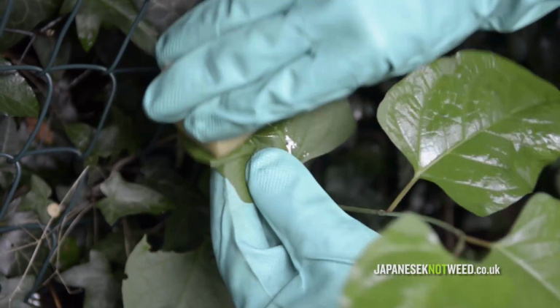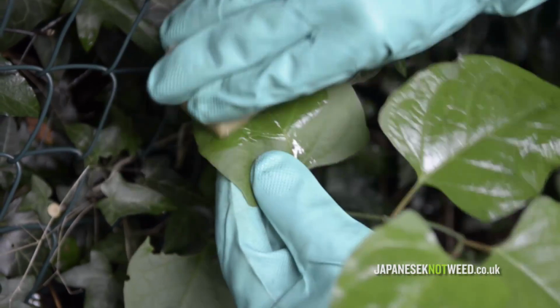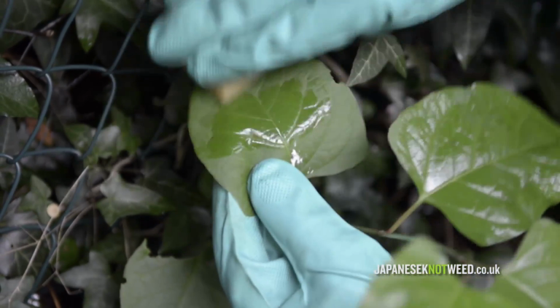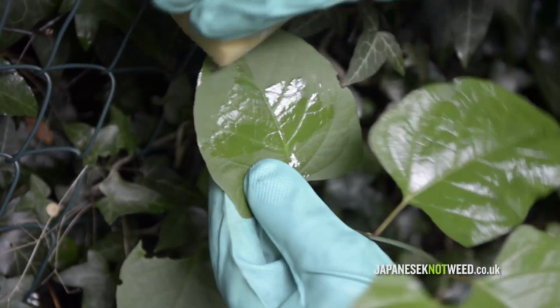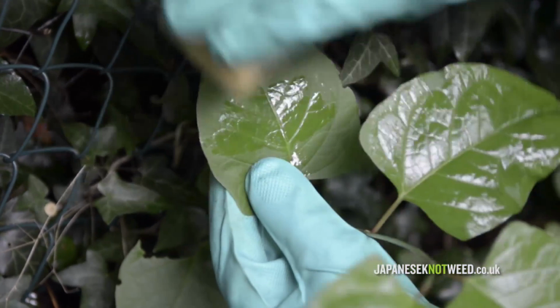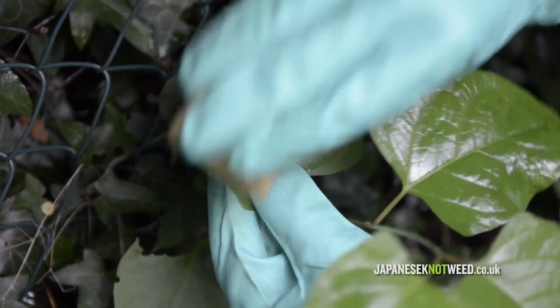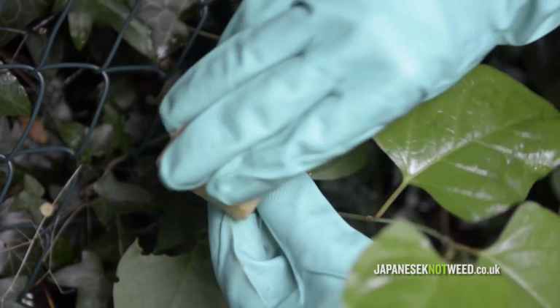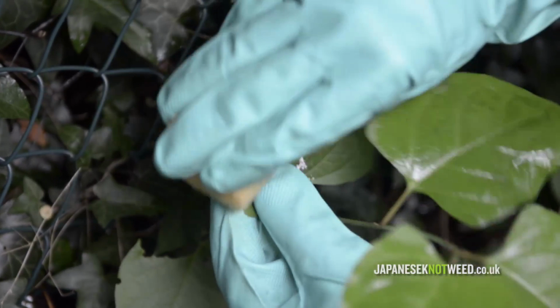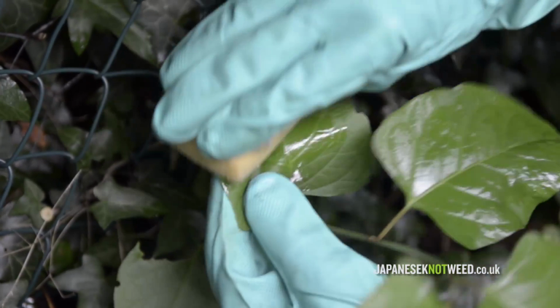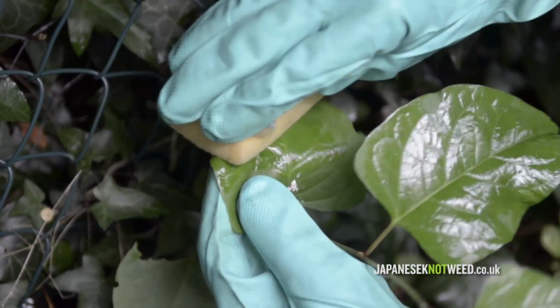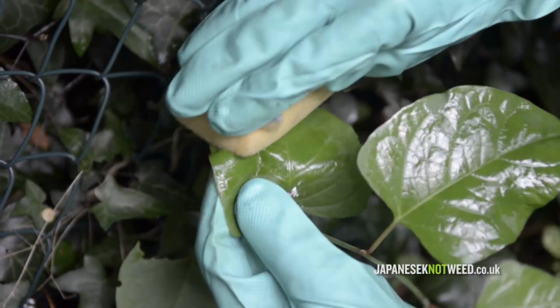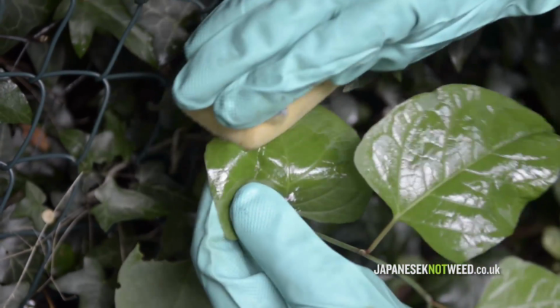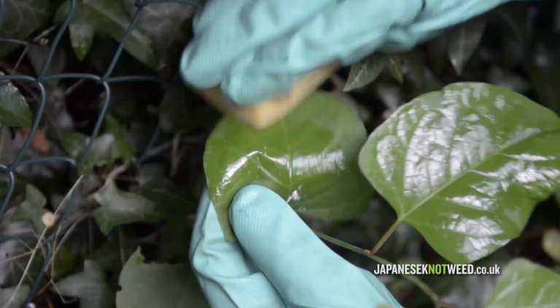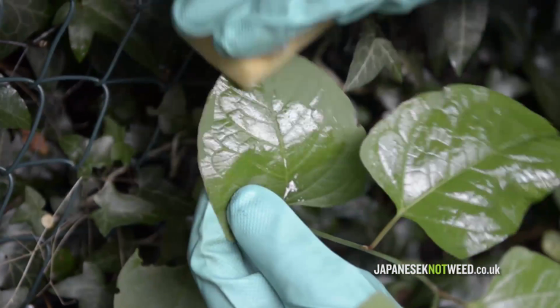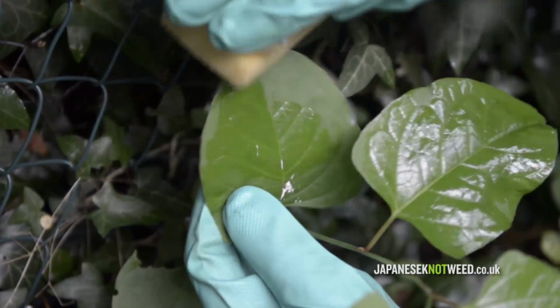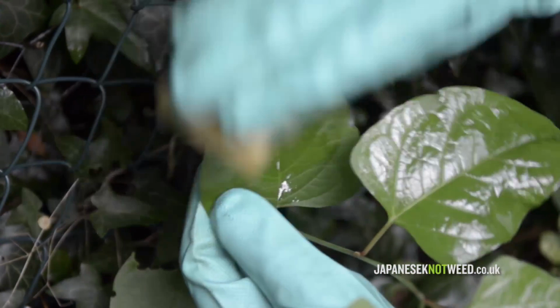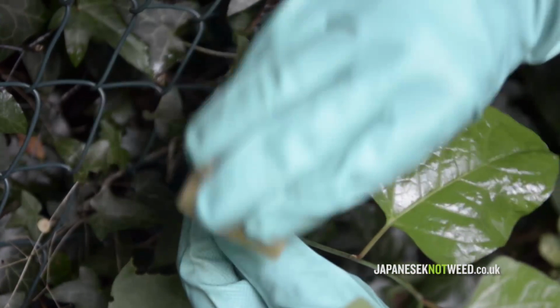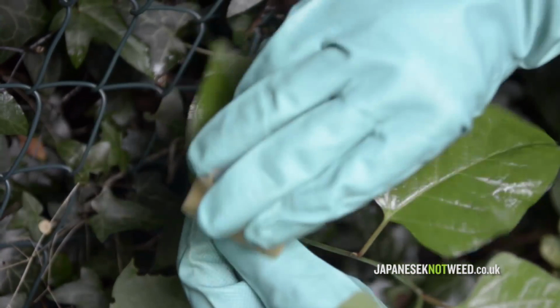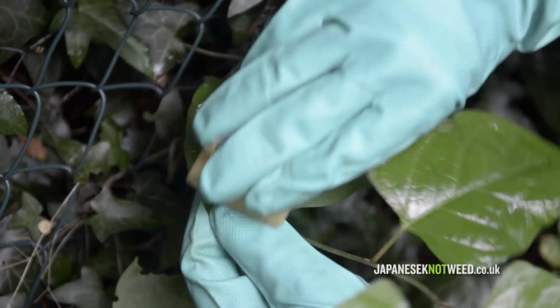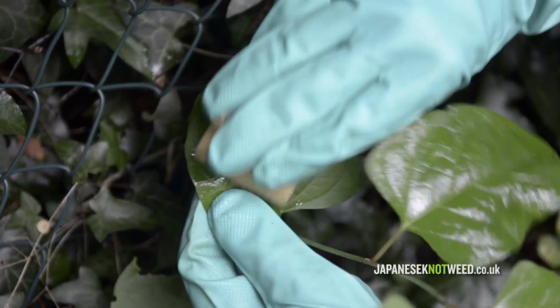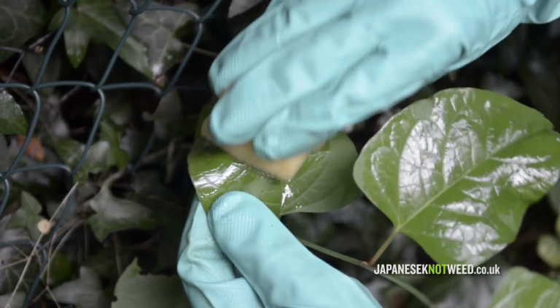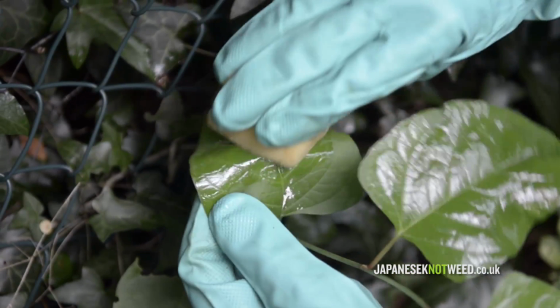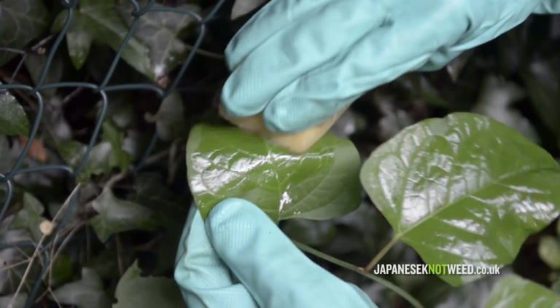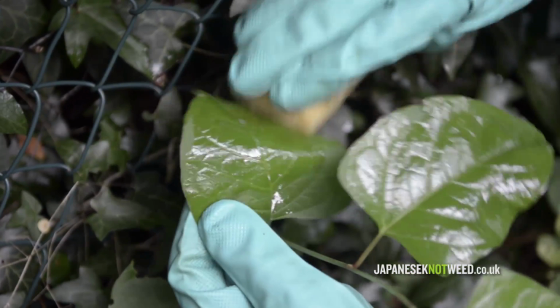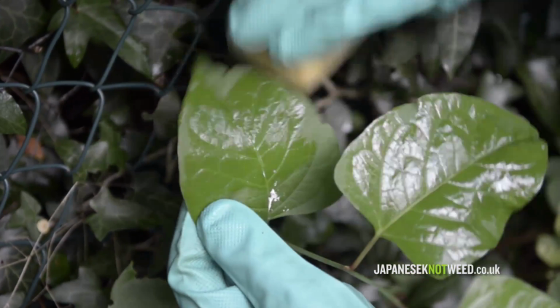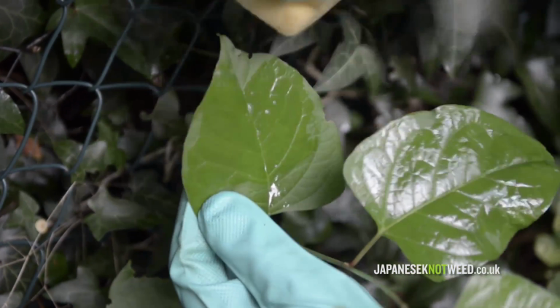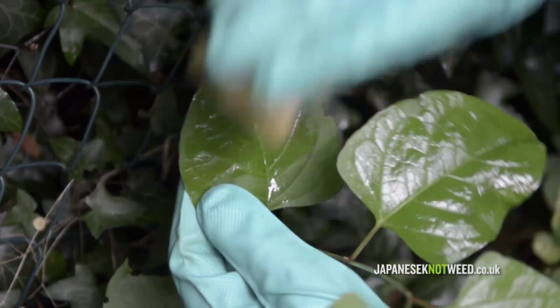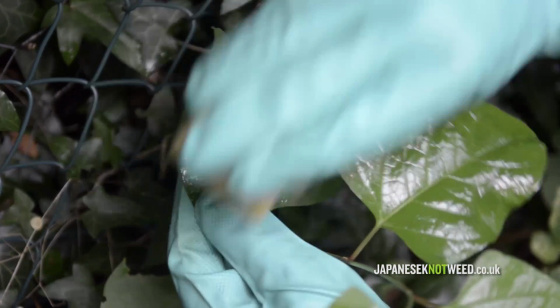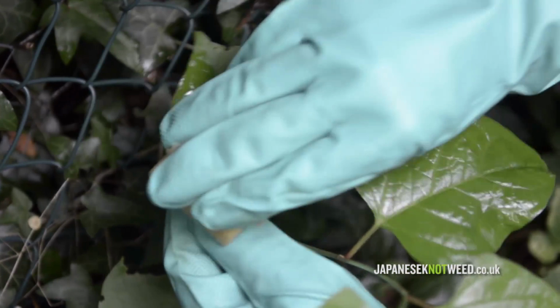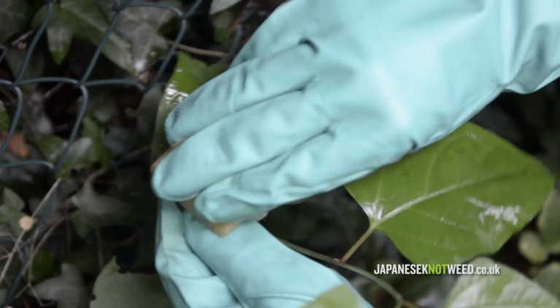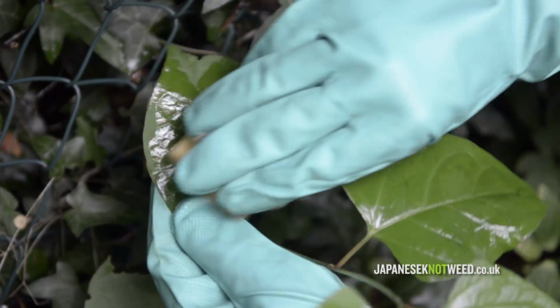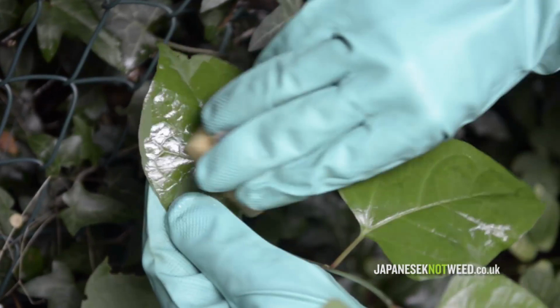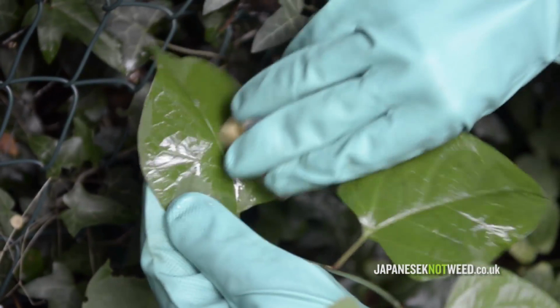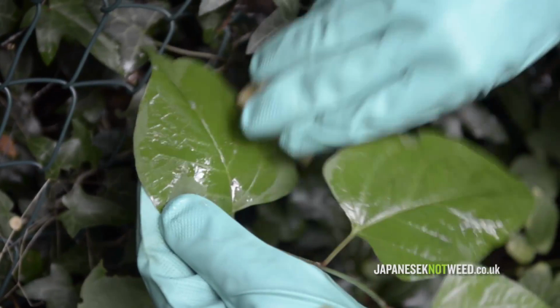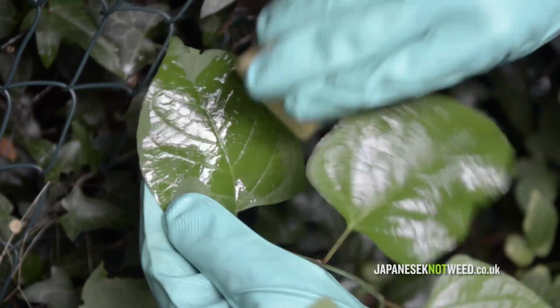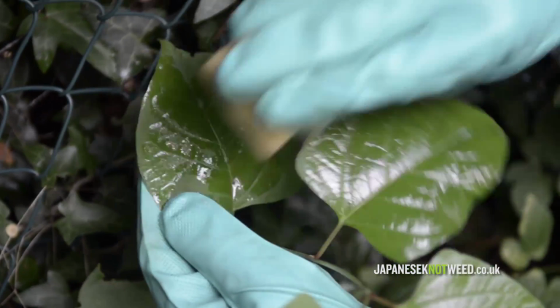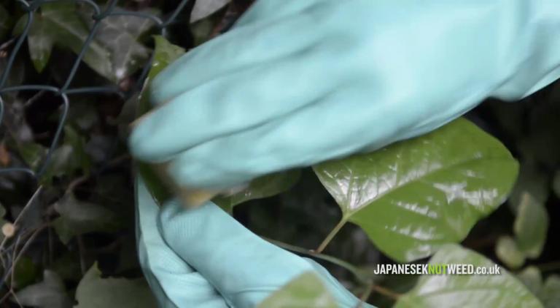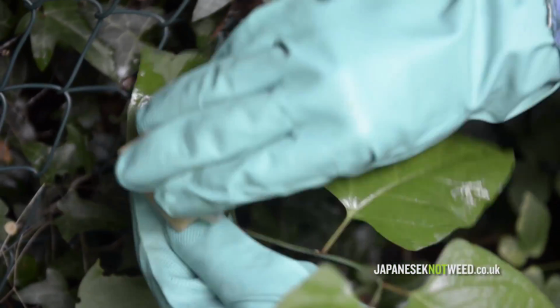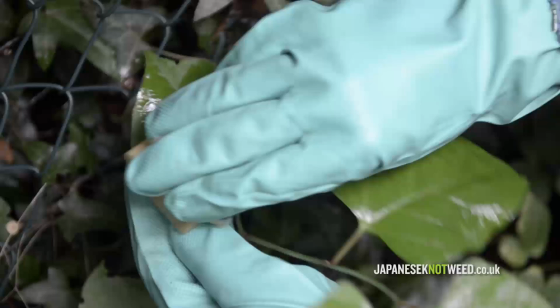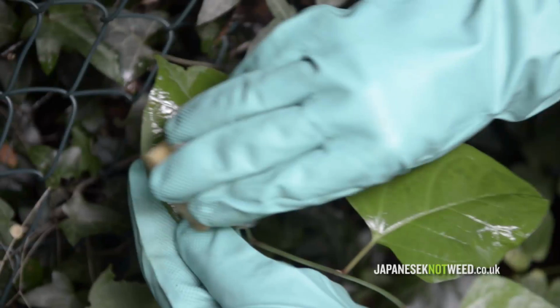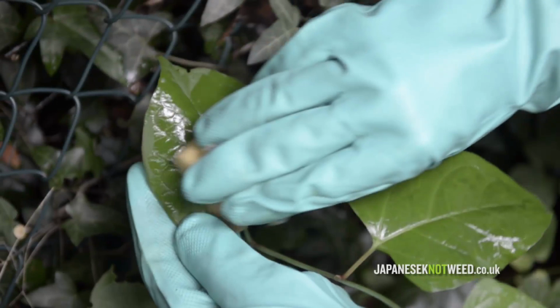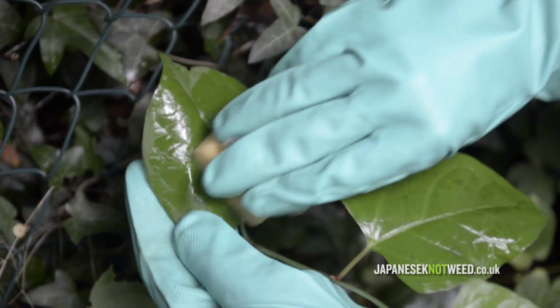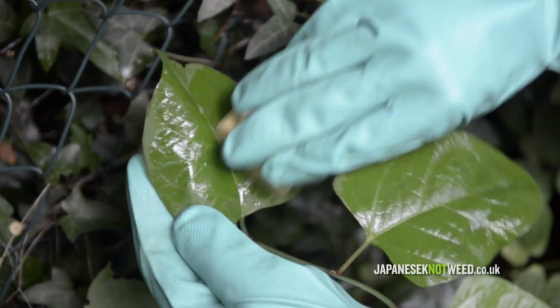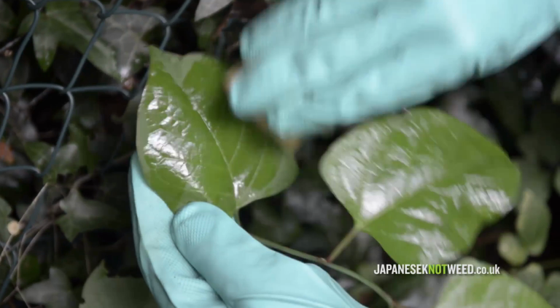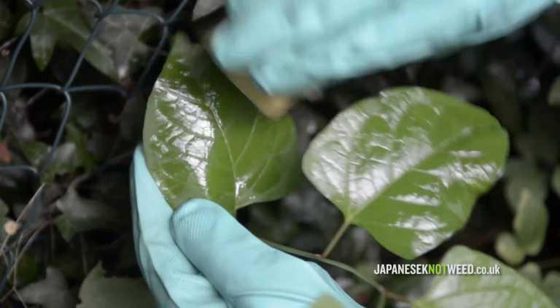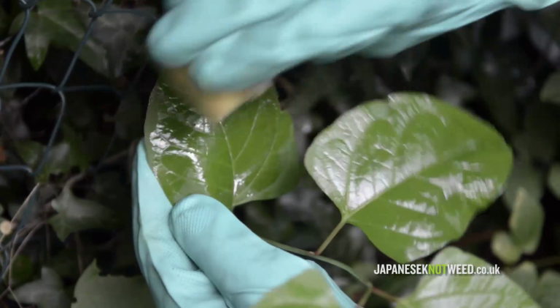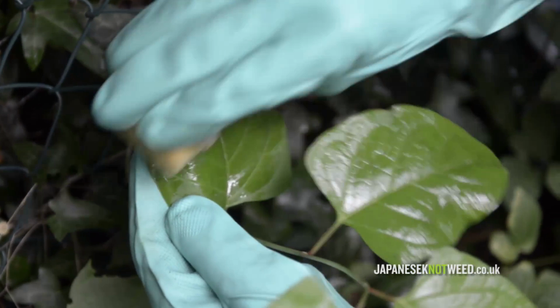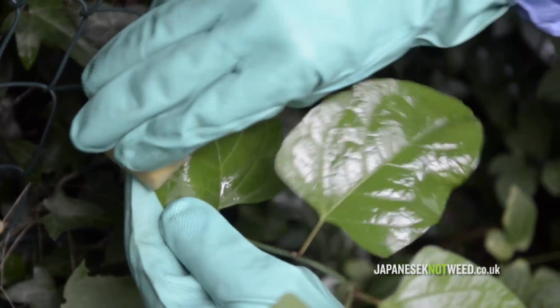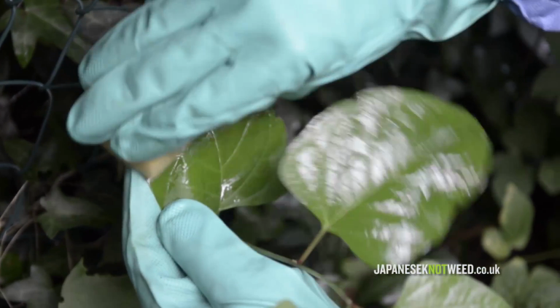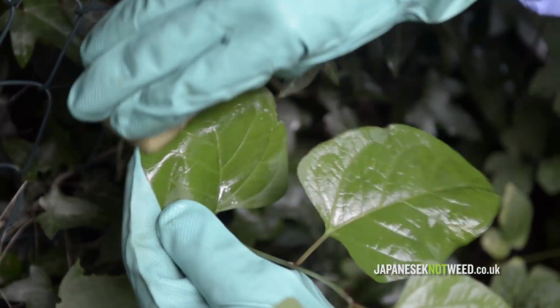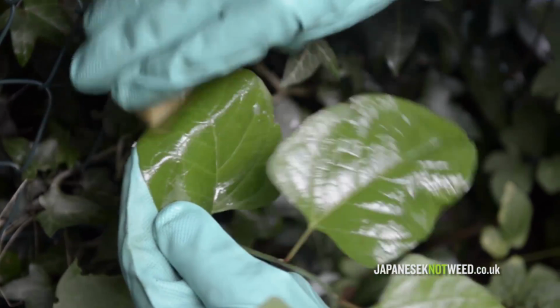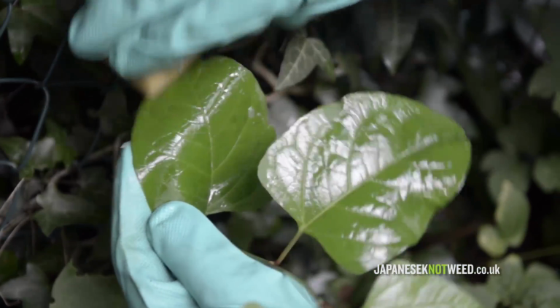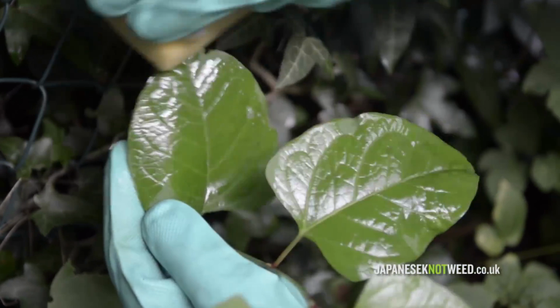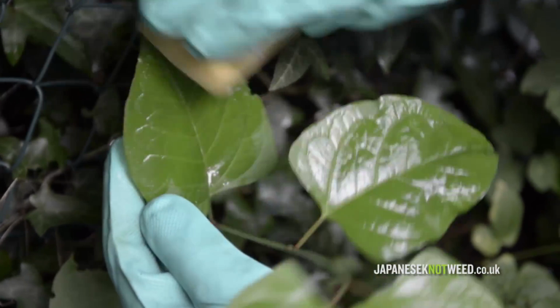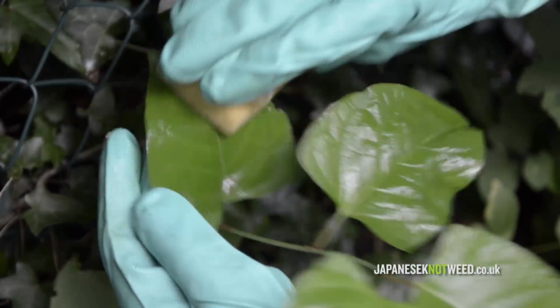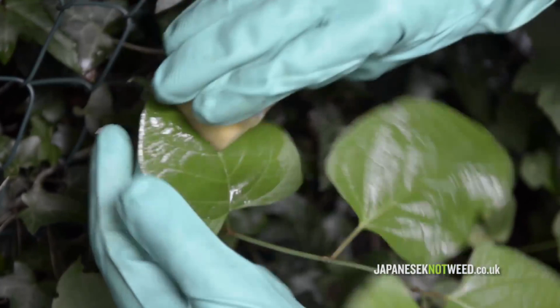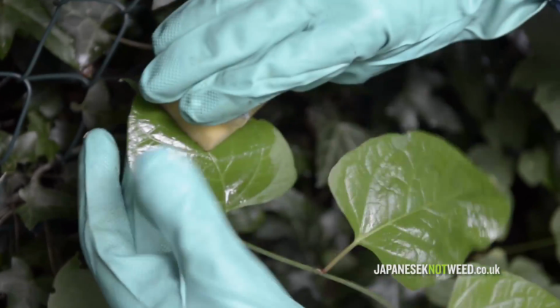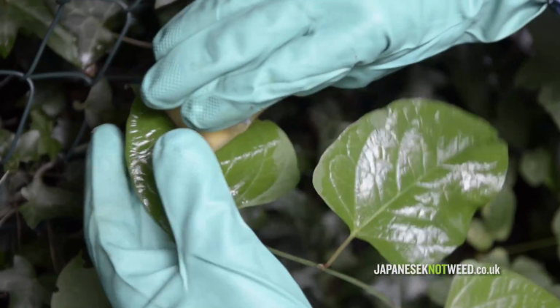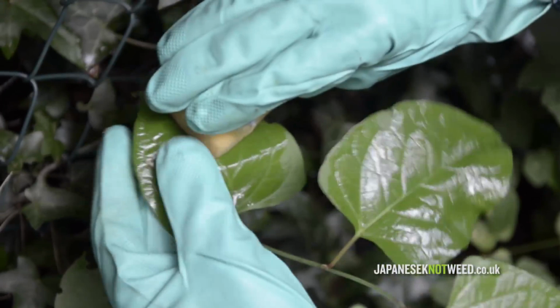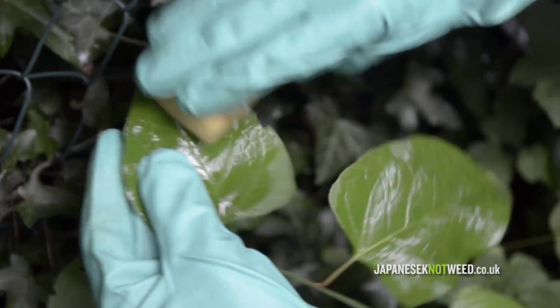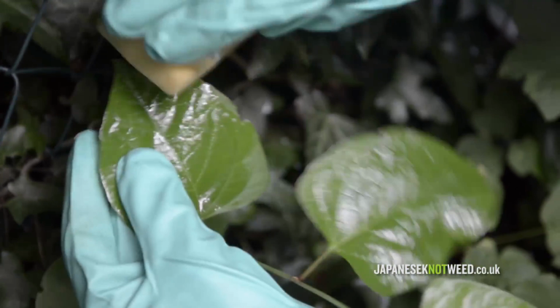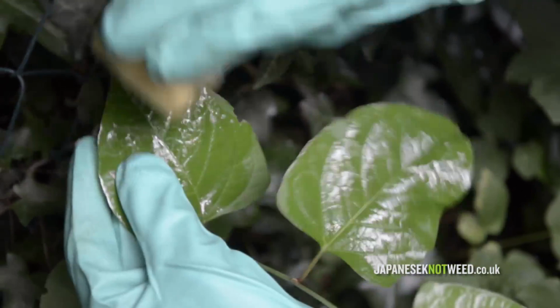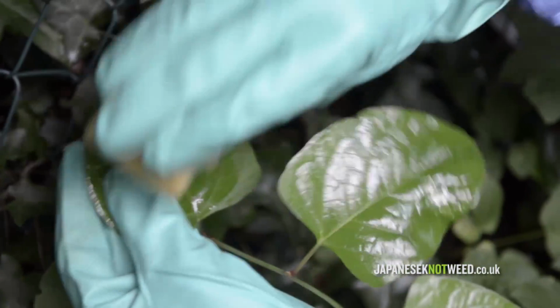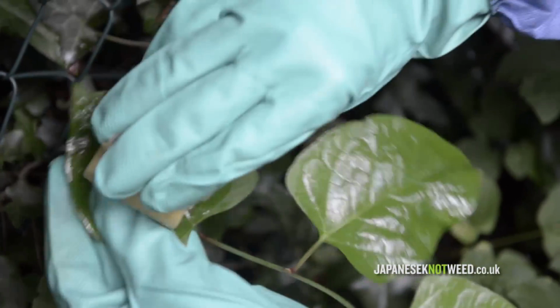There is no quick fix to herbicide treatment. Typically herbicide programs take three years in order to stop the plant from producing new growth.